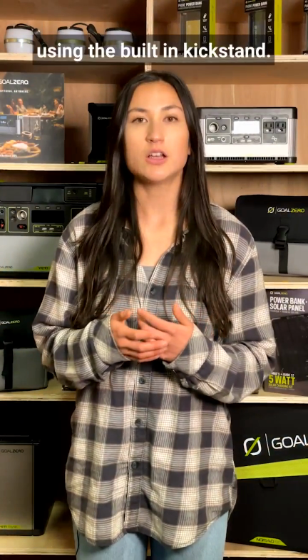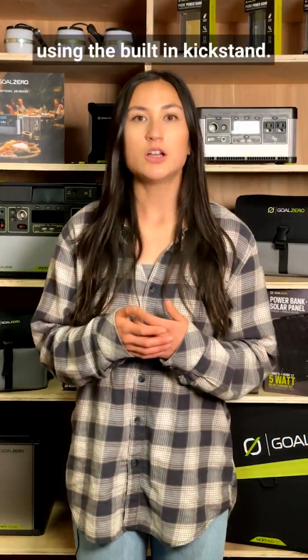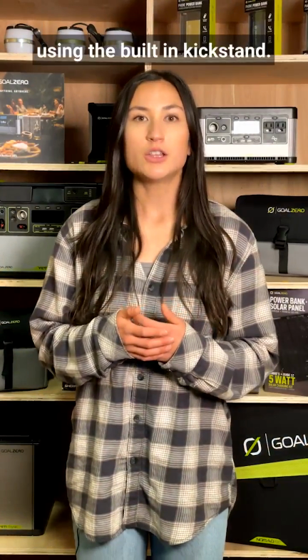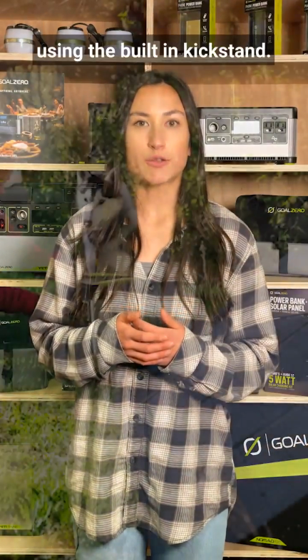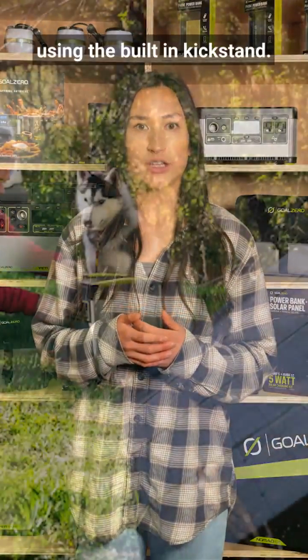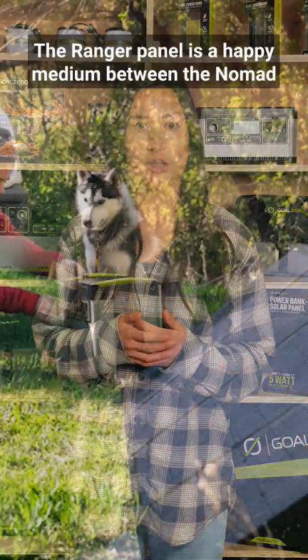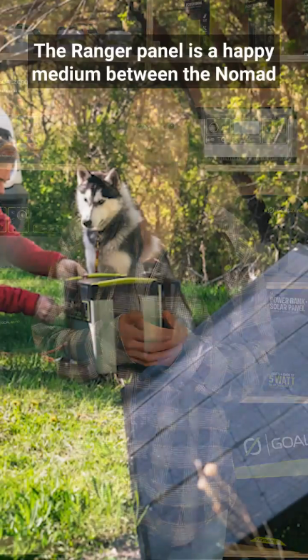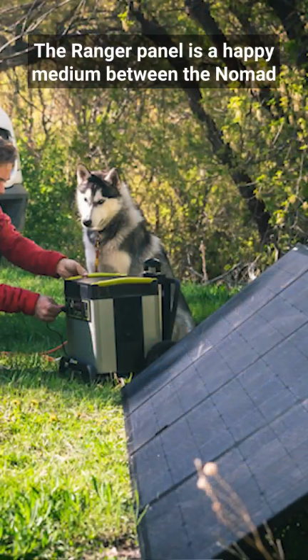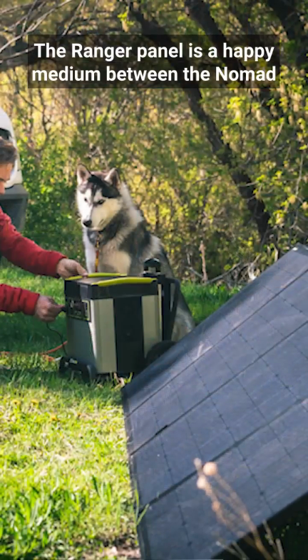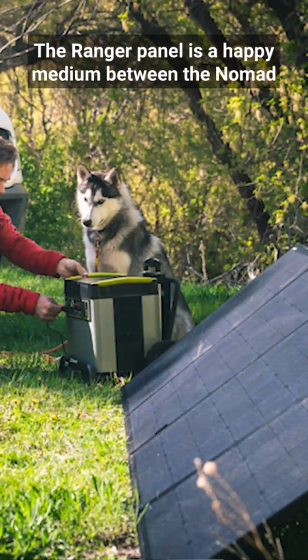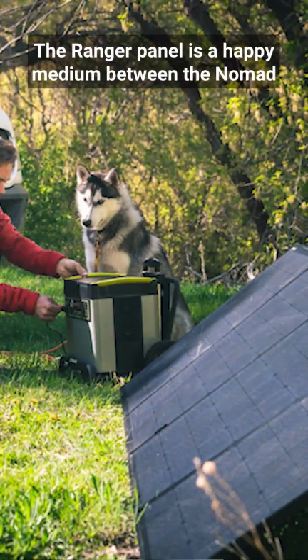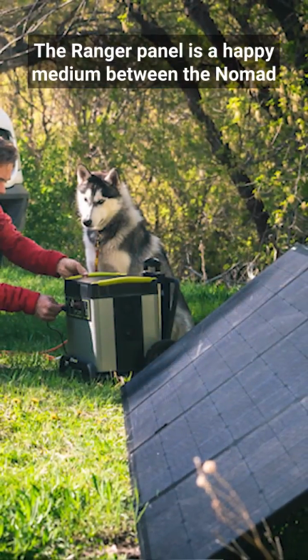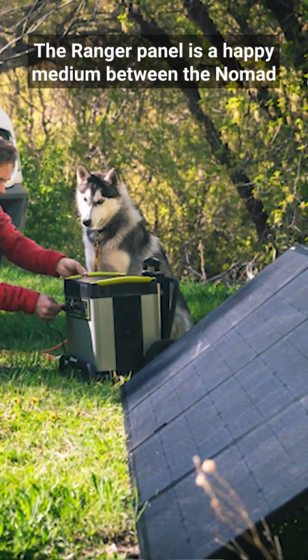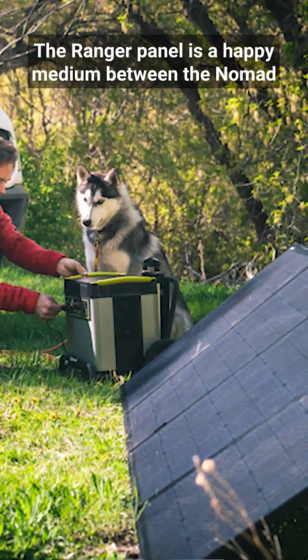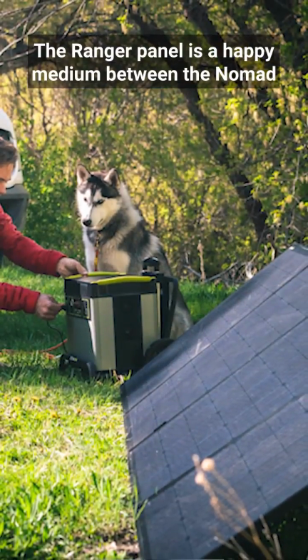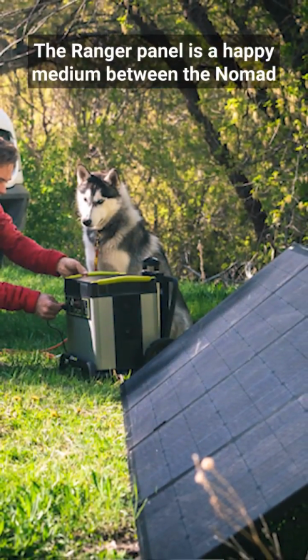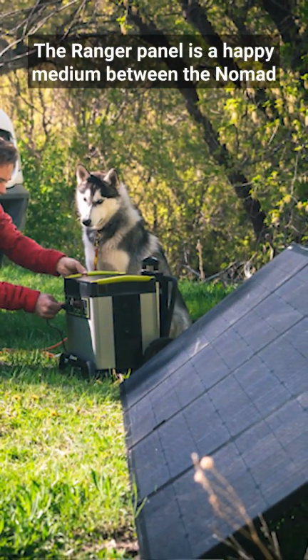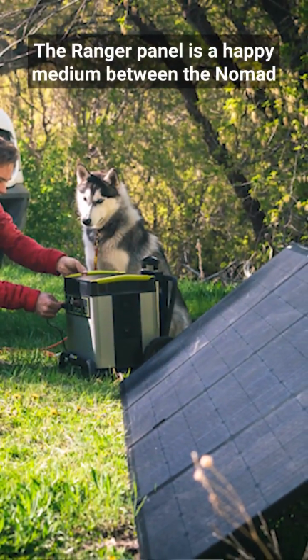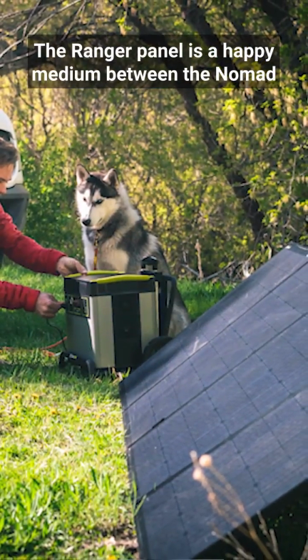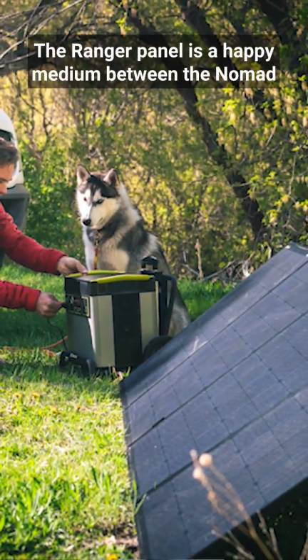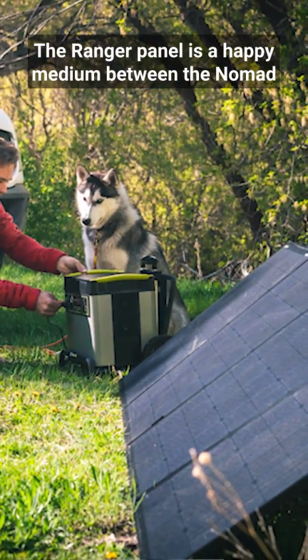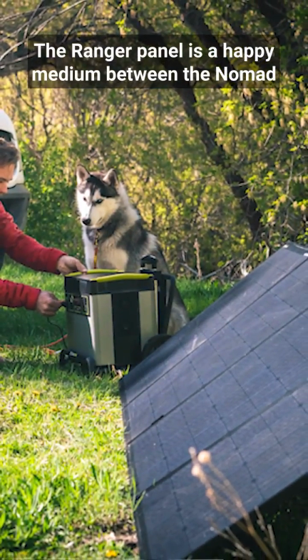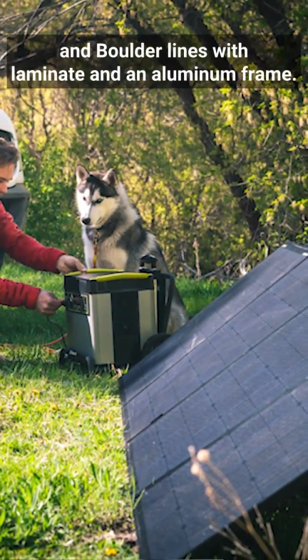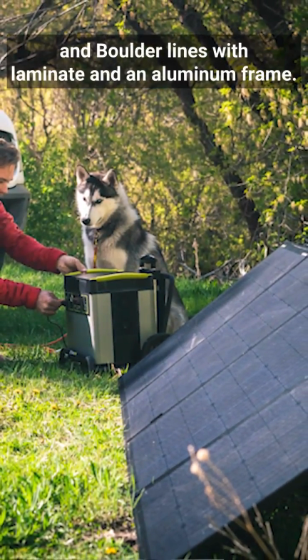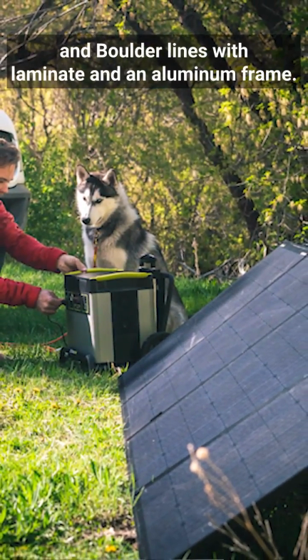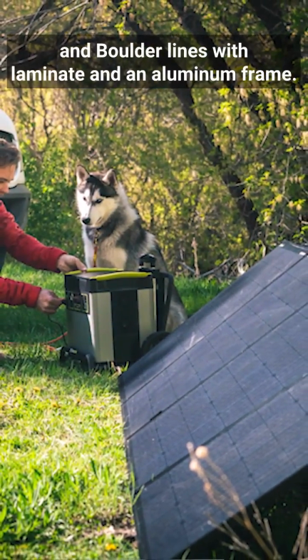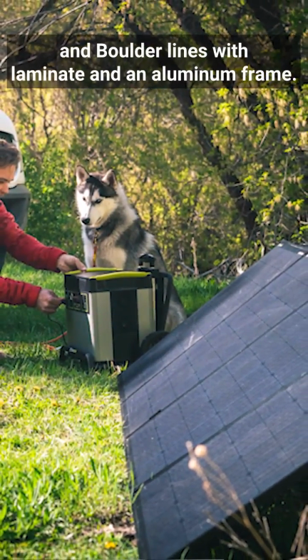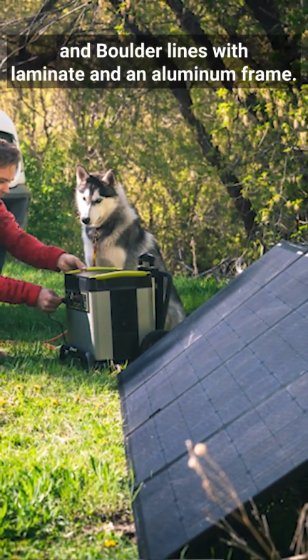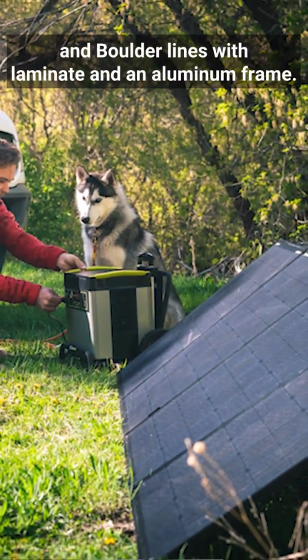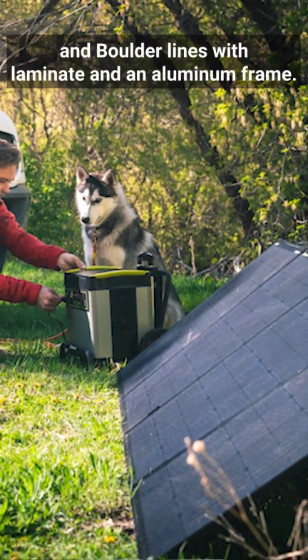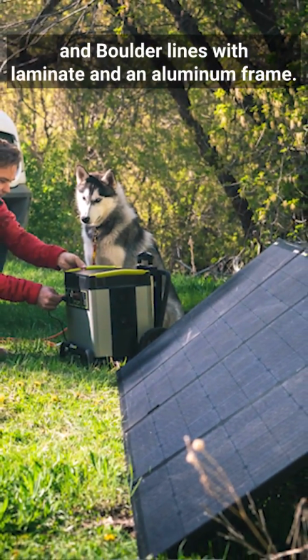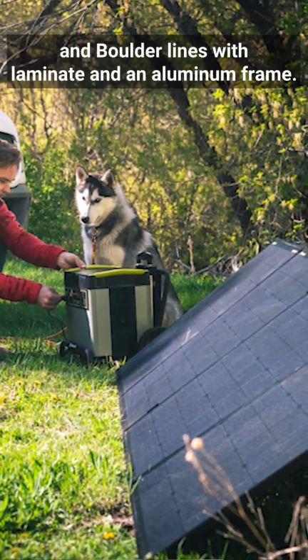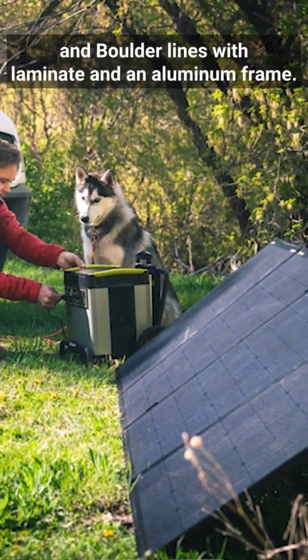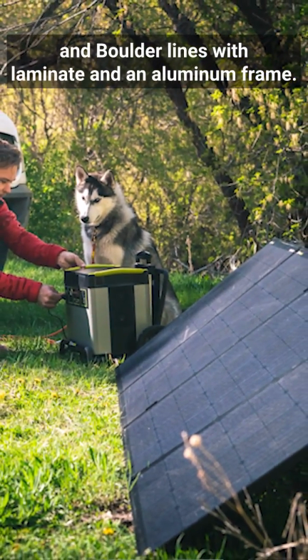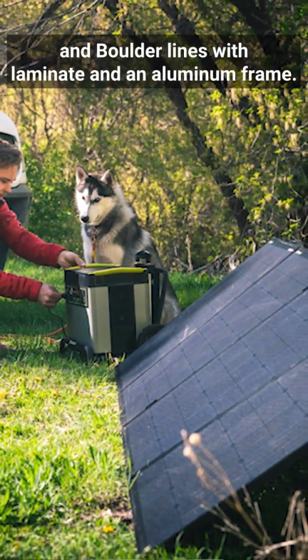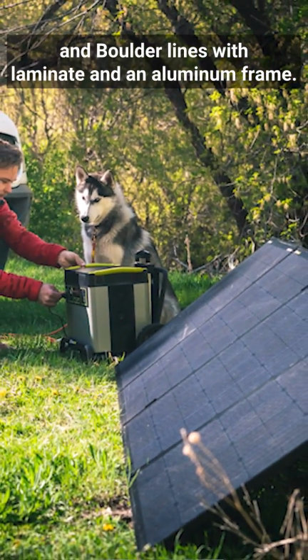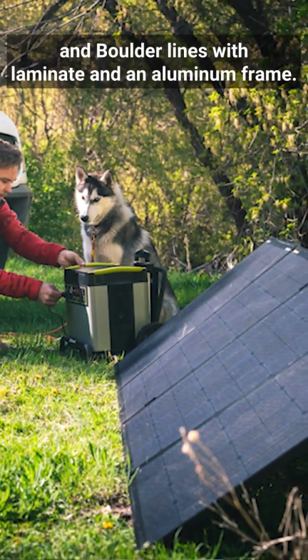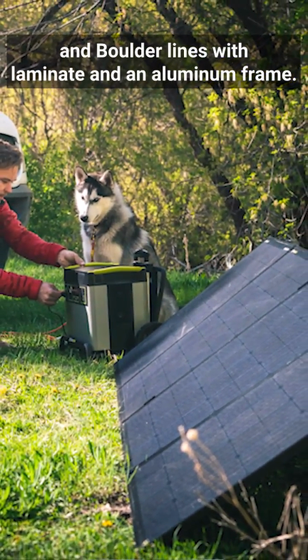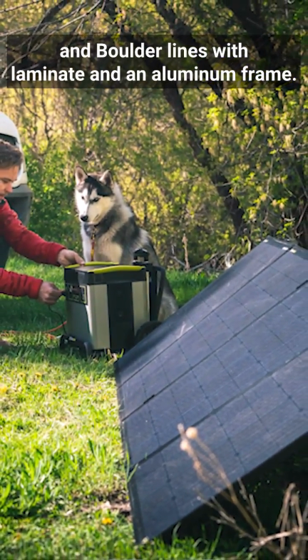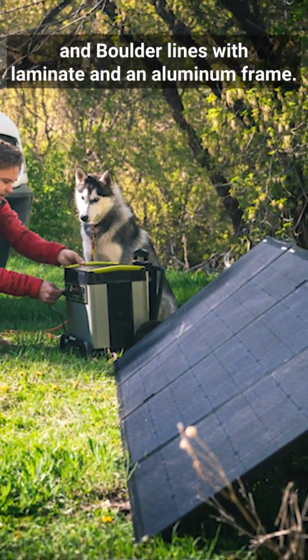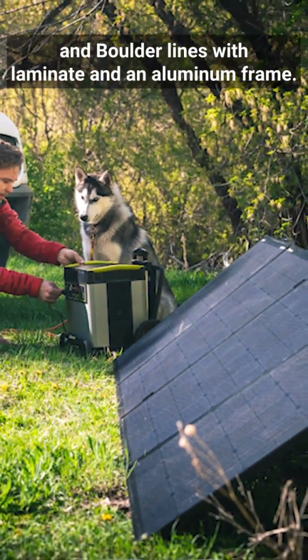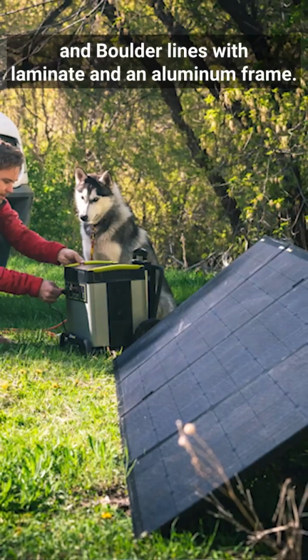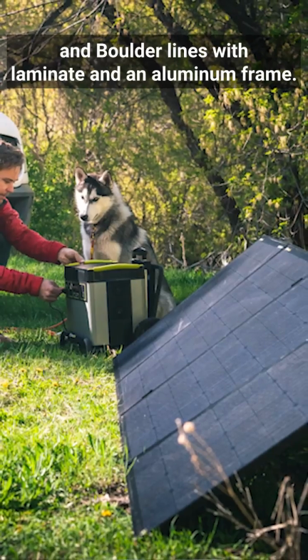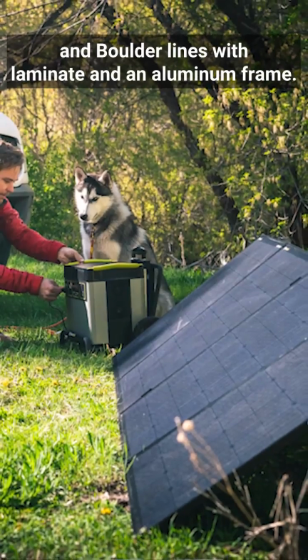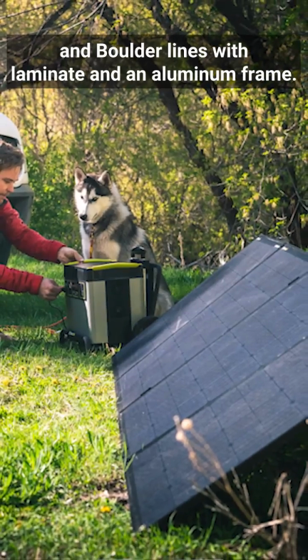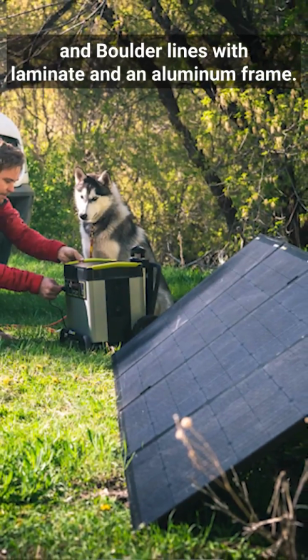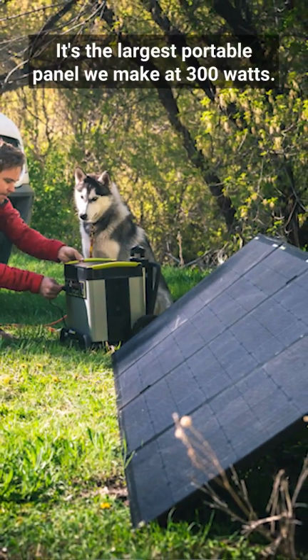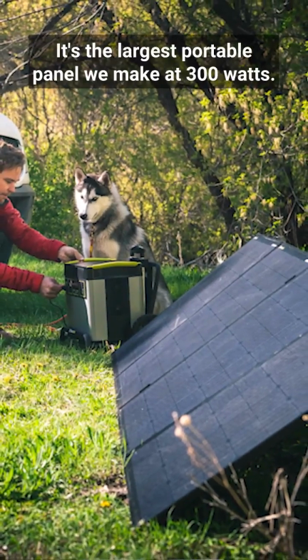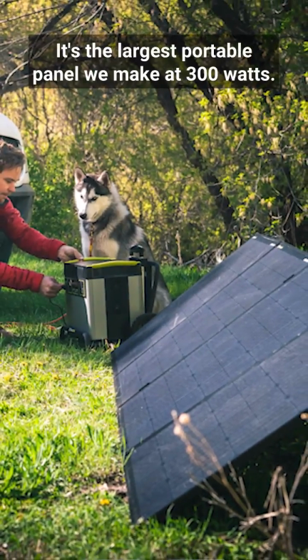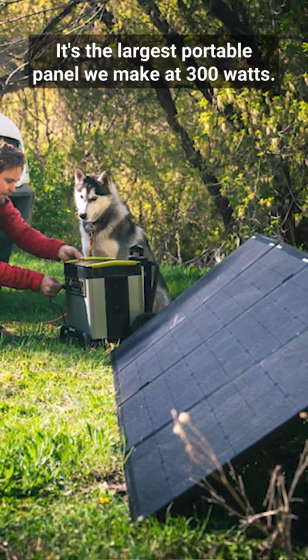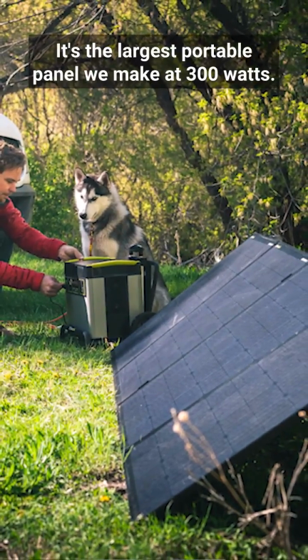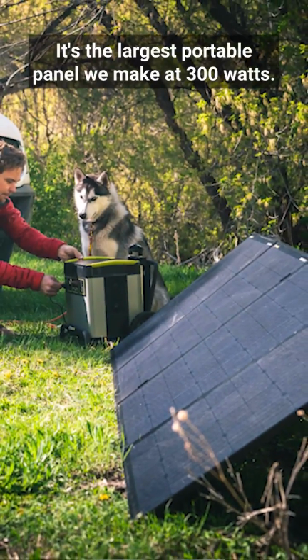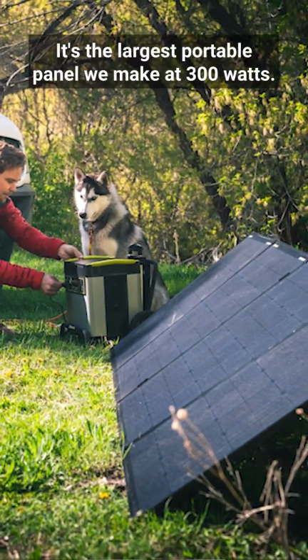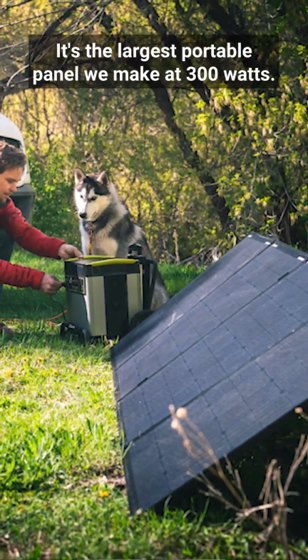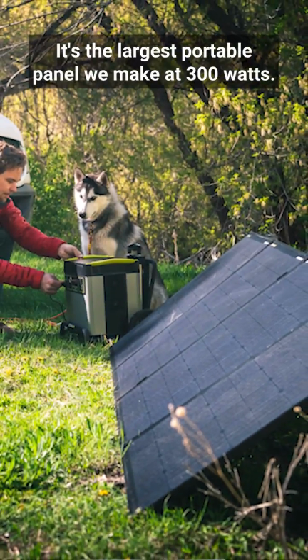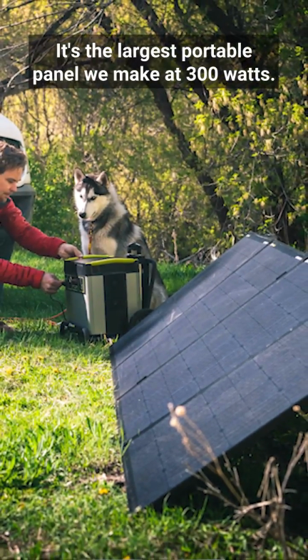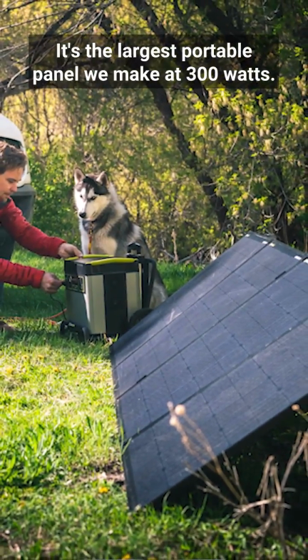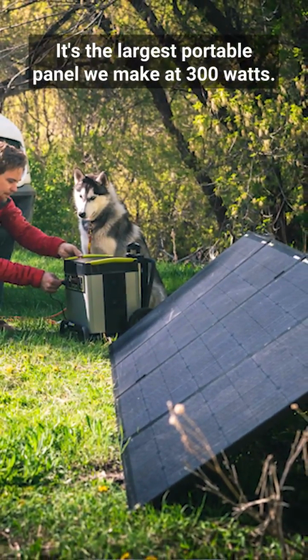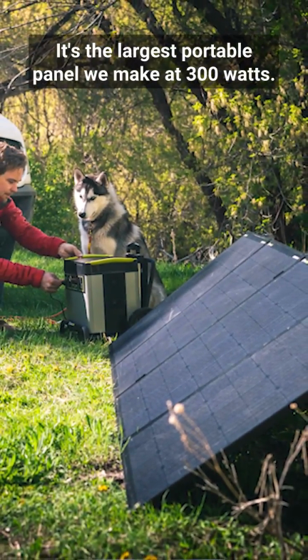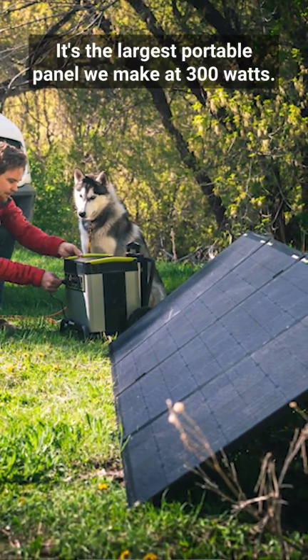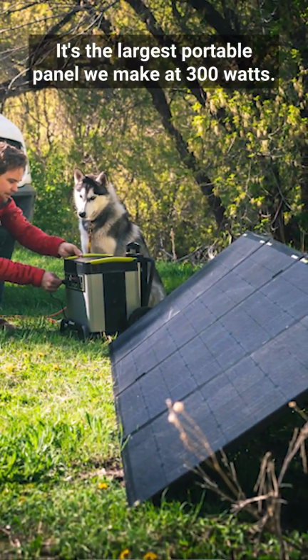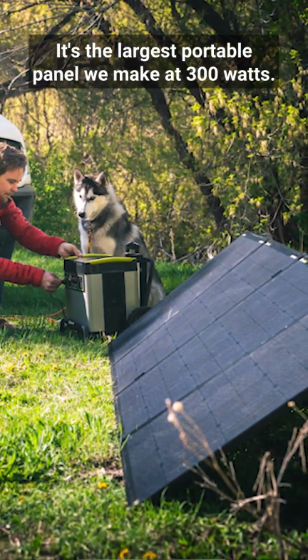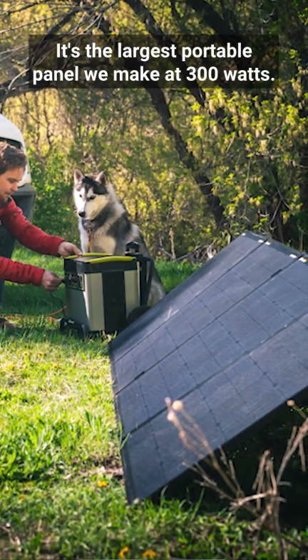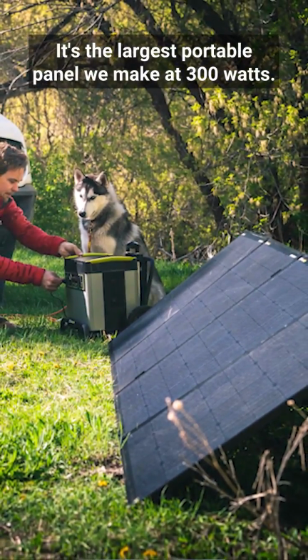The Ranger panel is a happy medium between the Nomad and Boulder lines, with laminate and an aluminum frame. It's the largest portable panel we make at 300 watts.